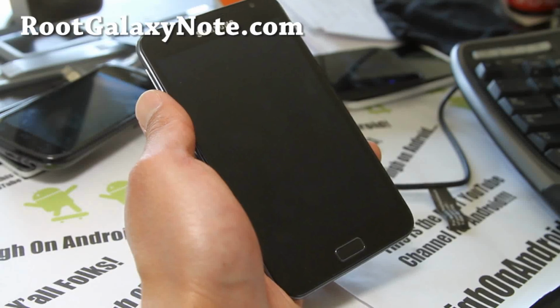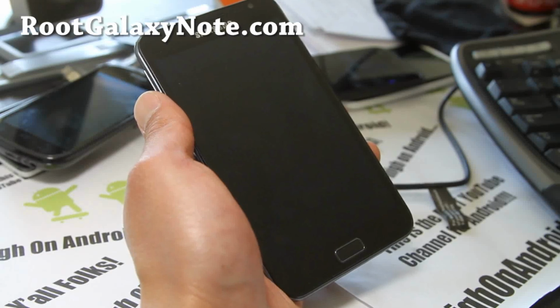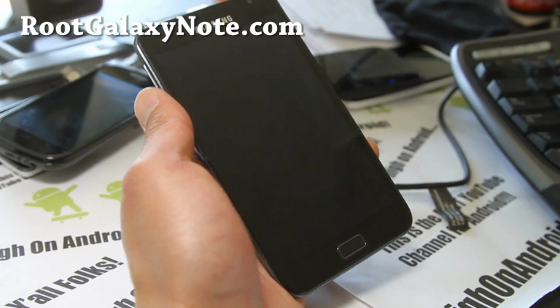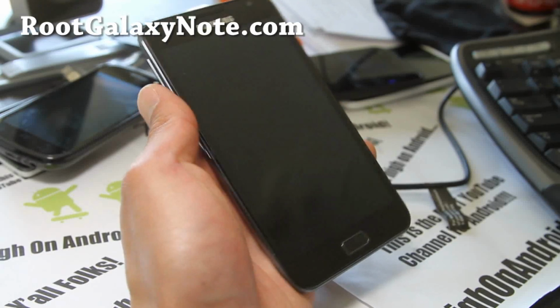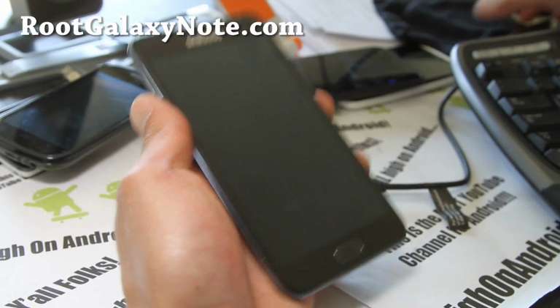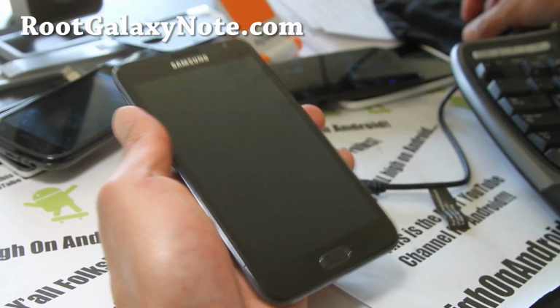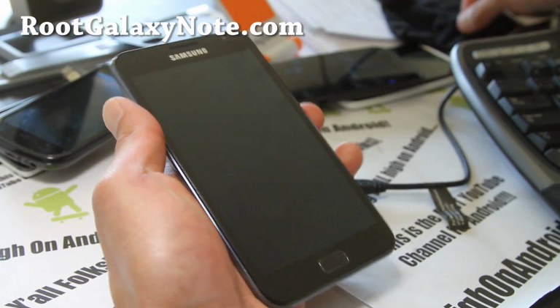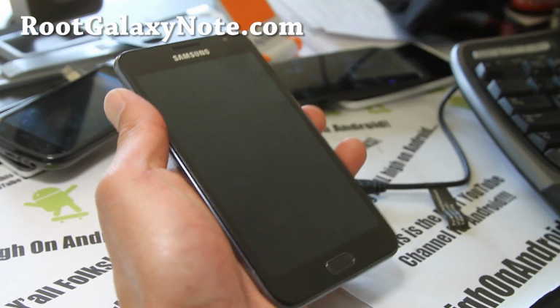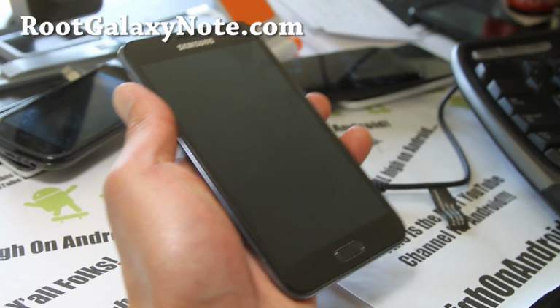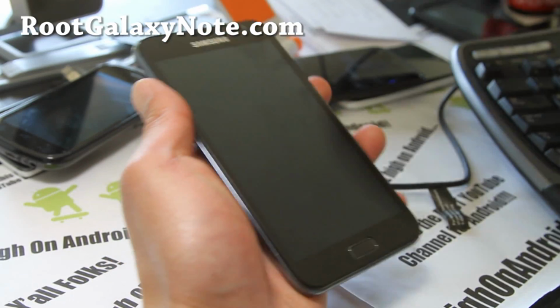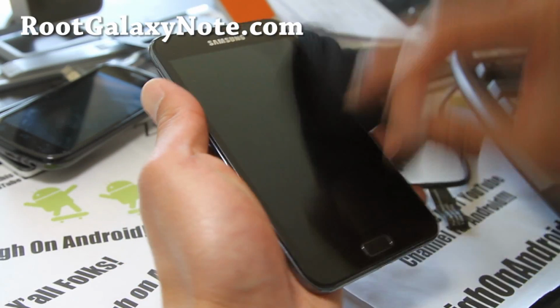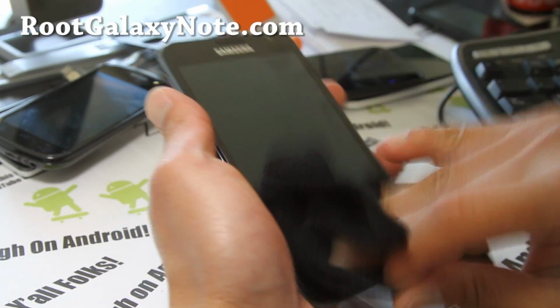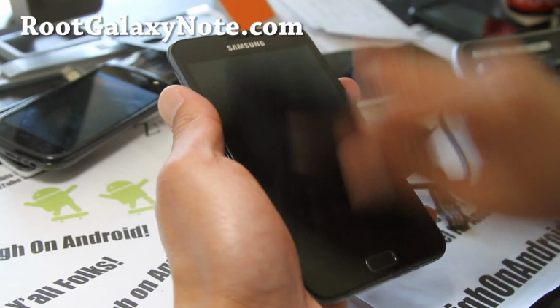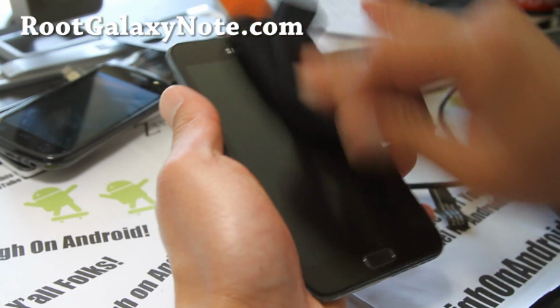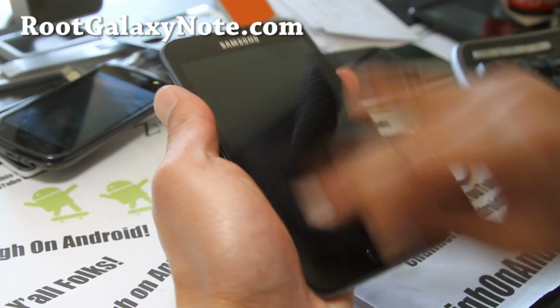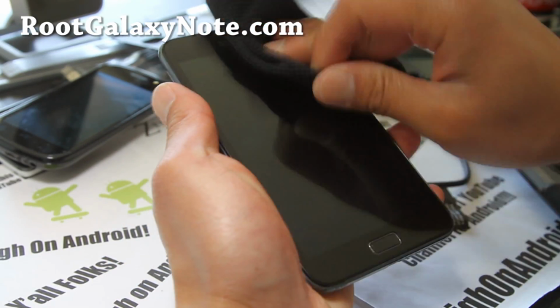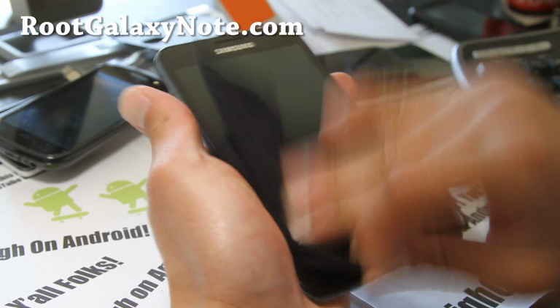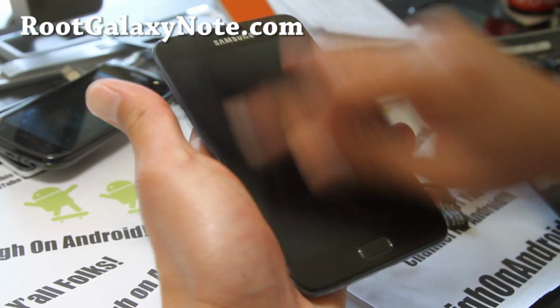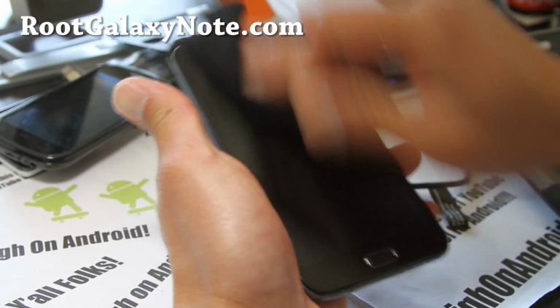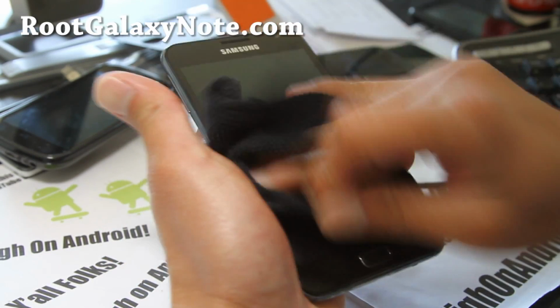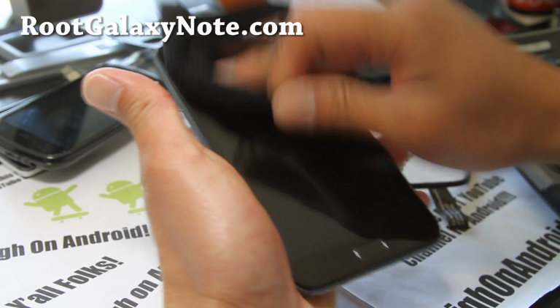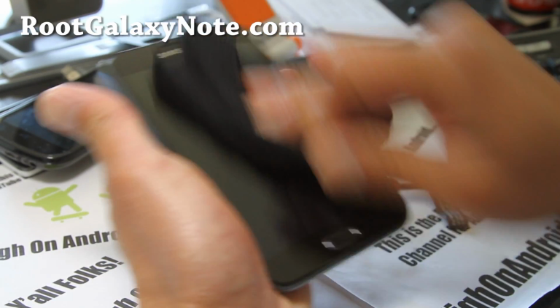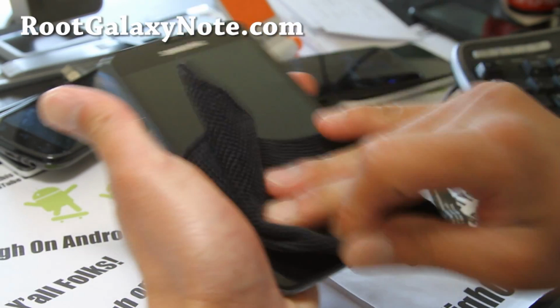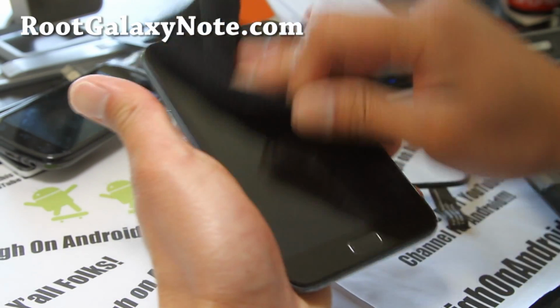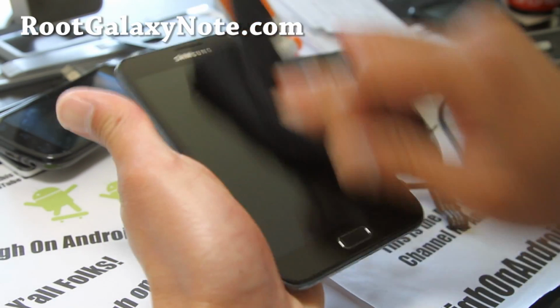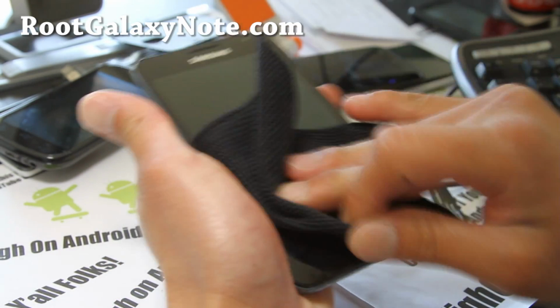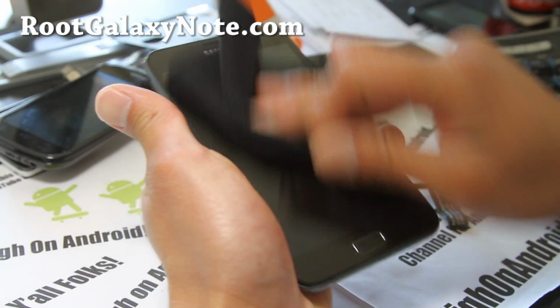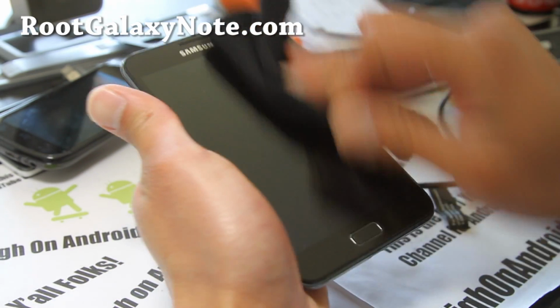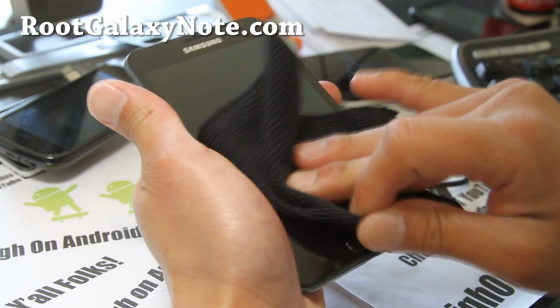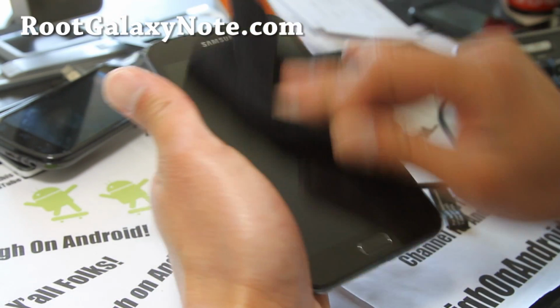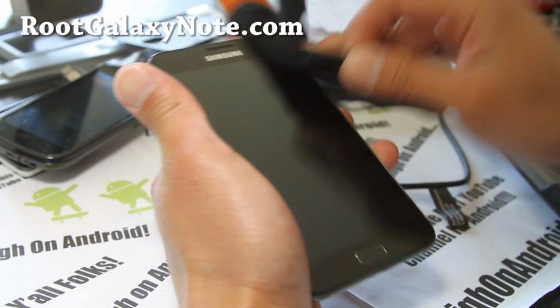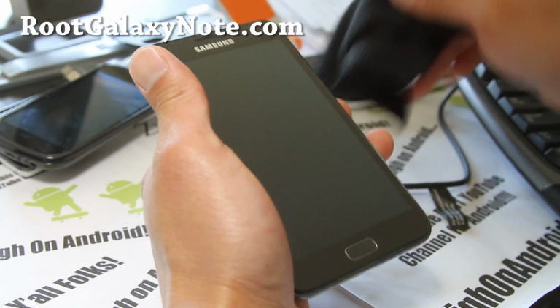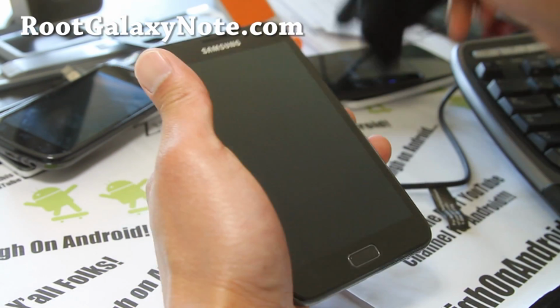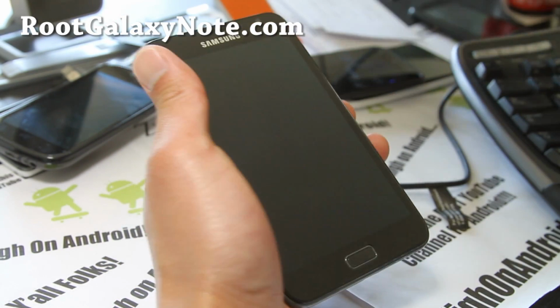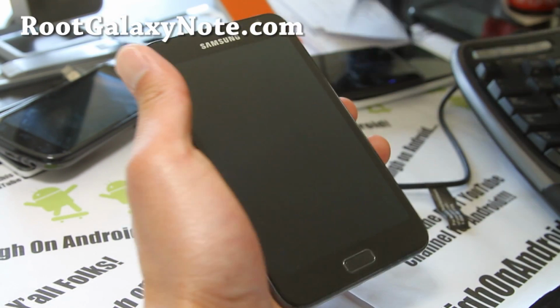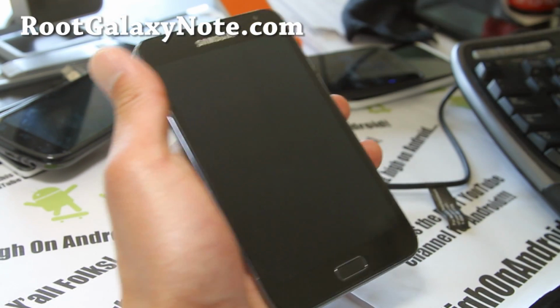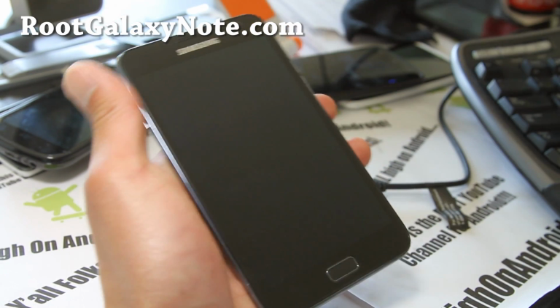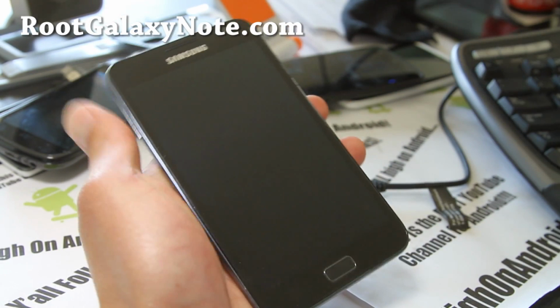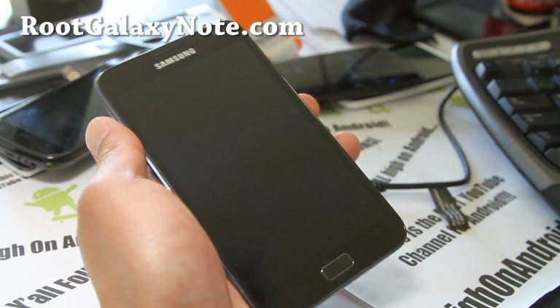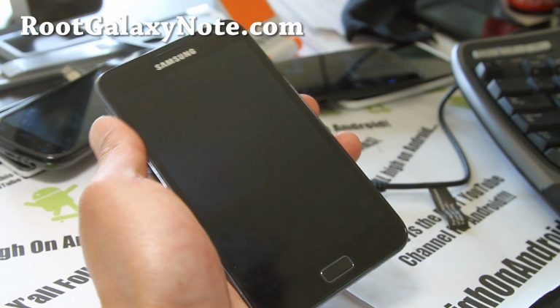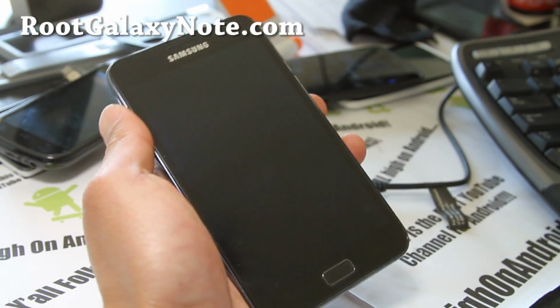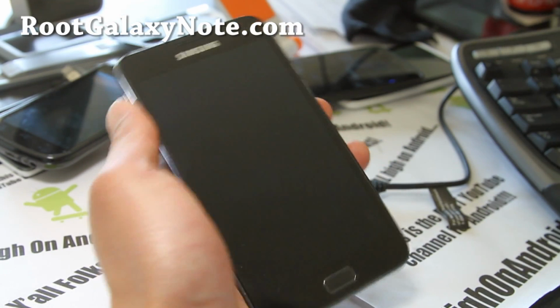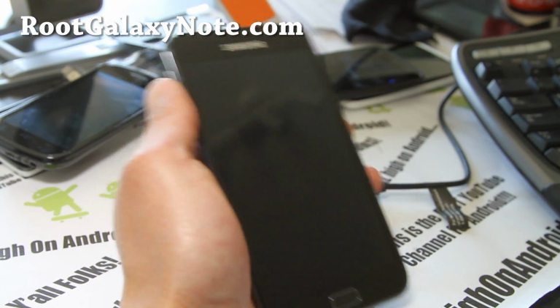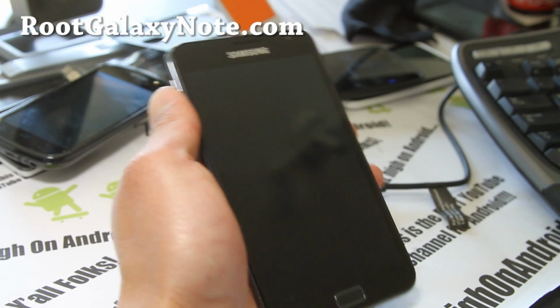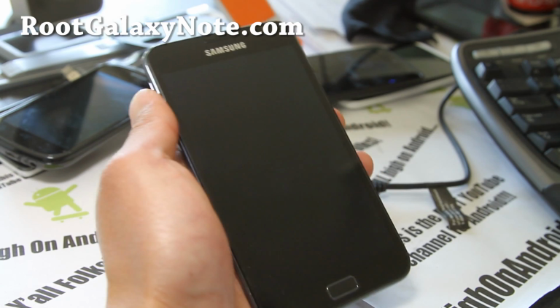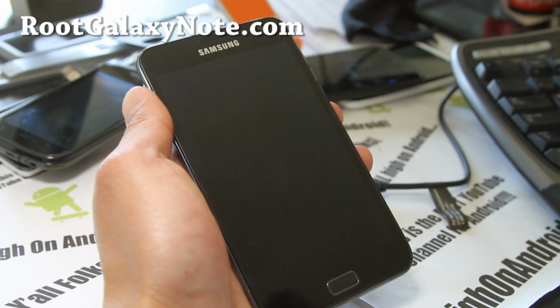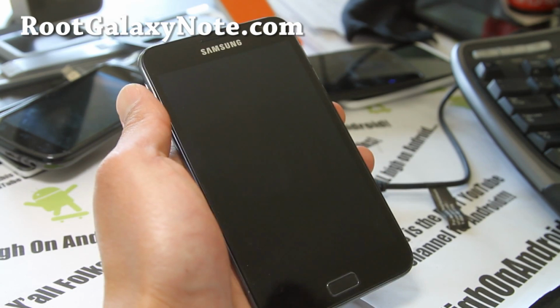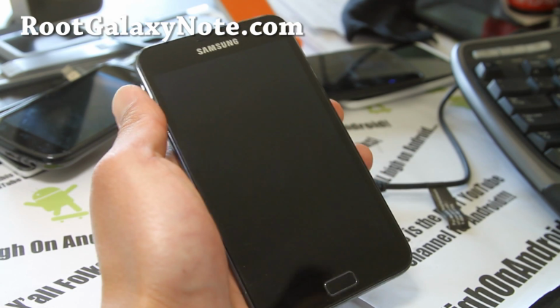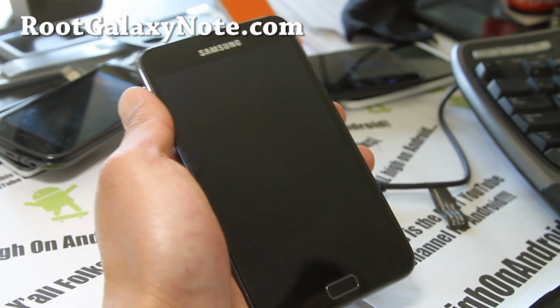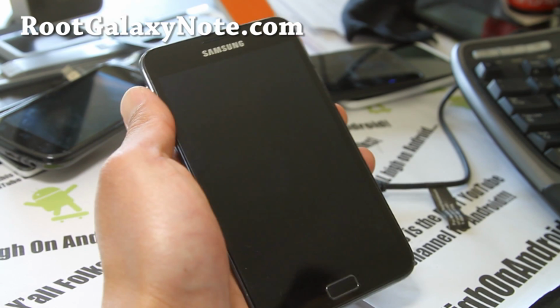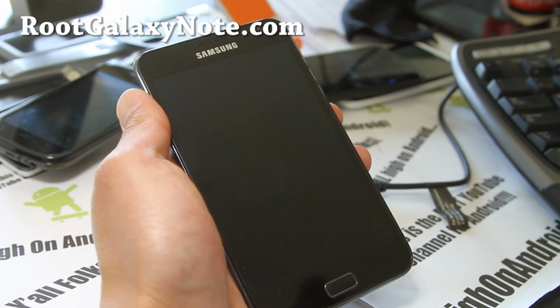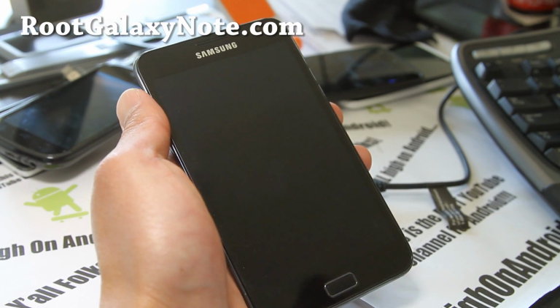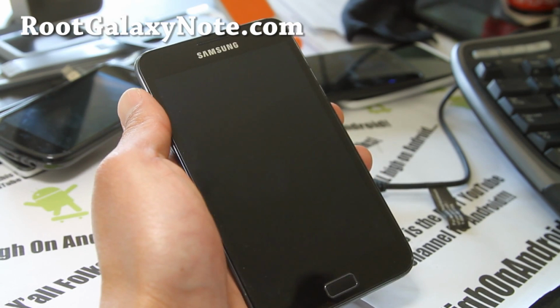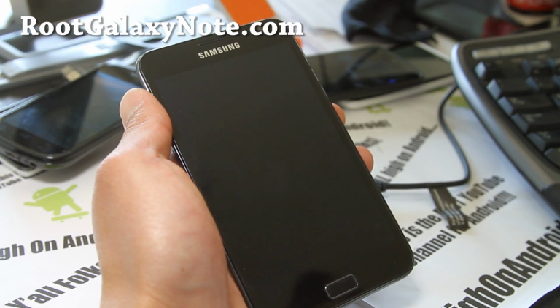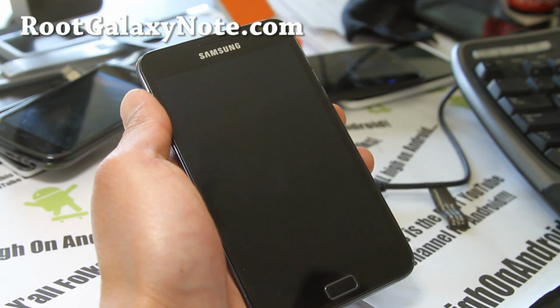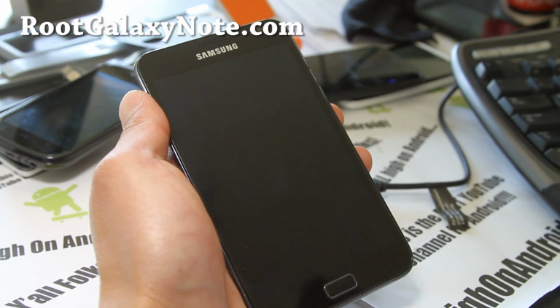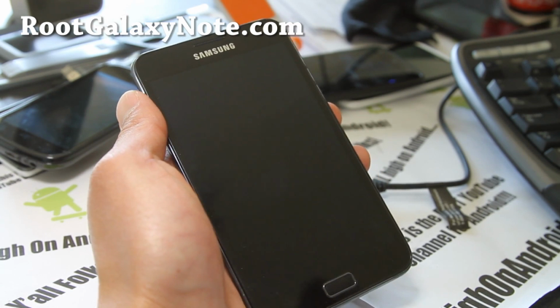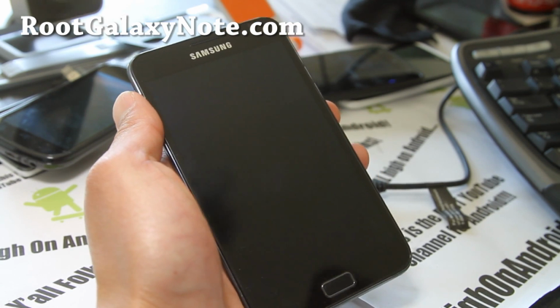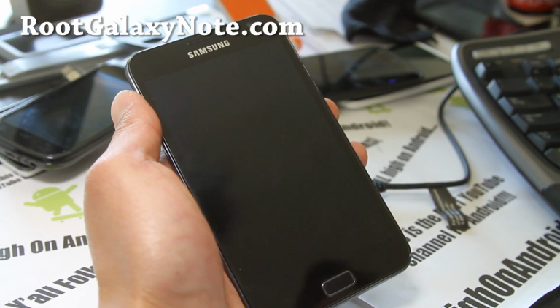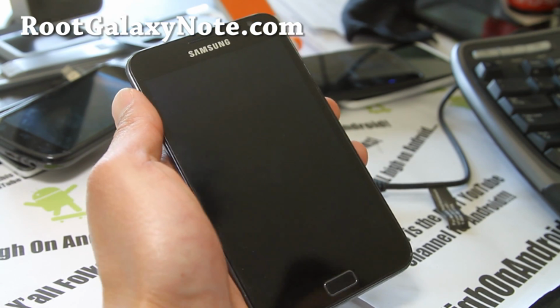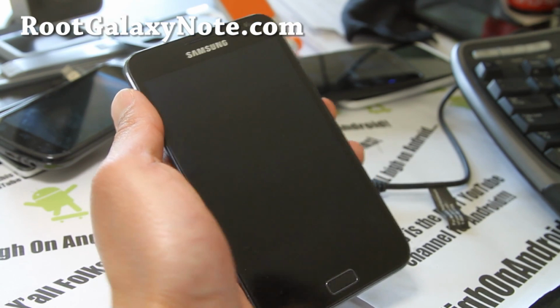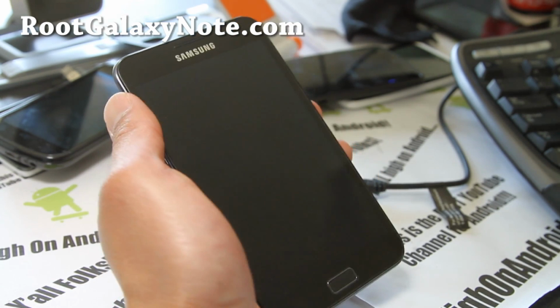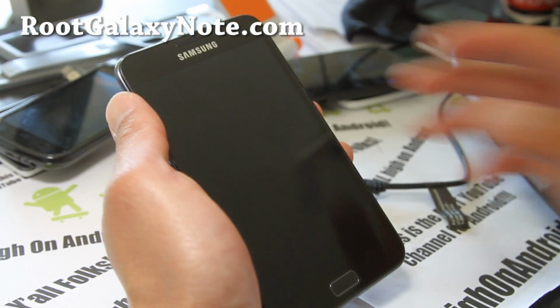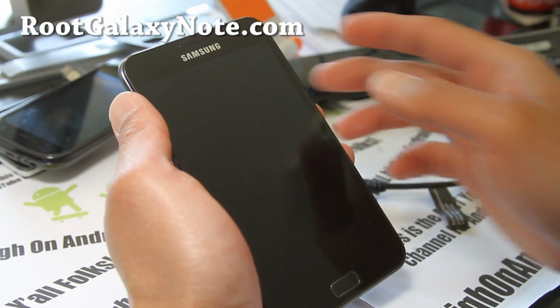Hi all folks, this is Max from RootGalaxyNote.com, and I've got another ROM review of the KingDroid ICS ROM.